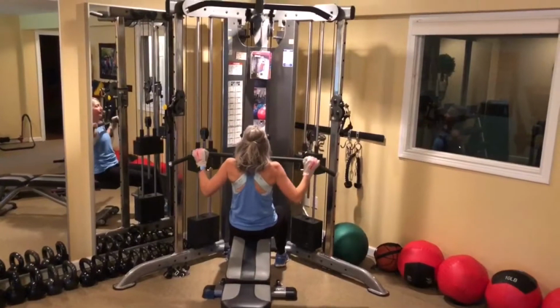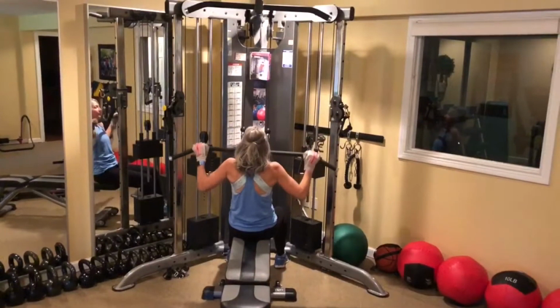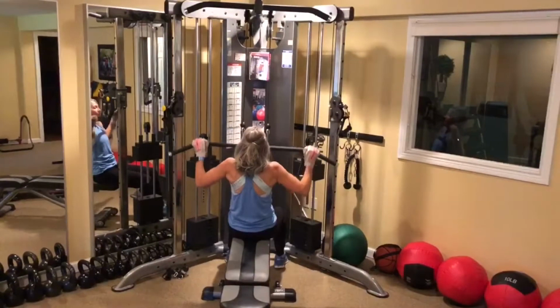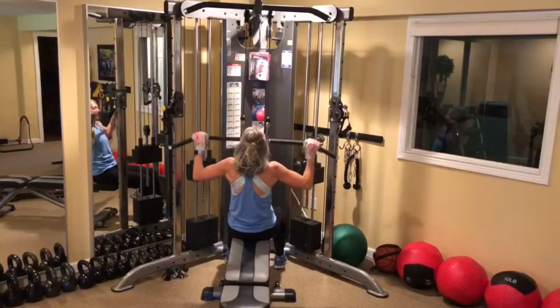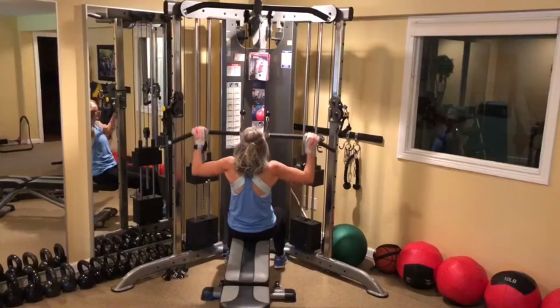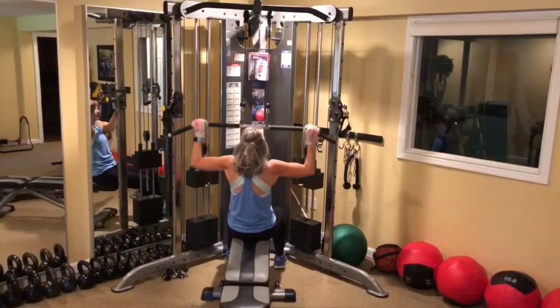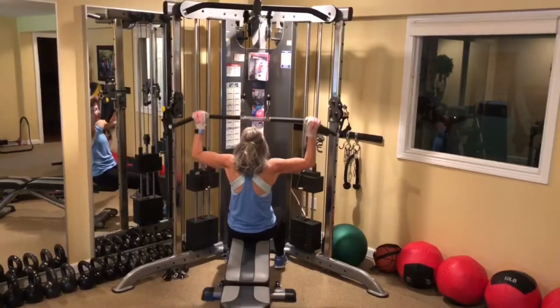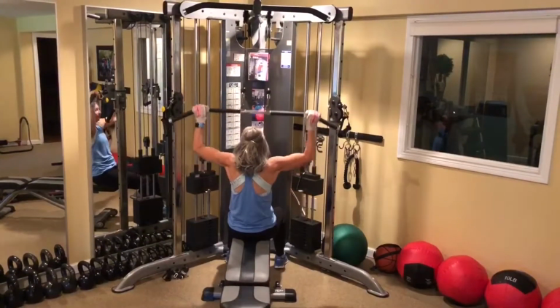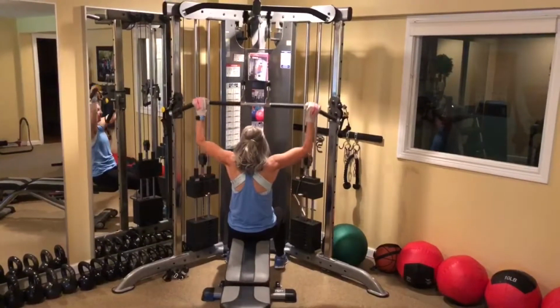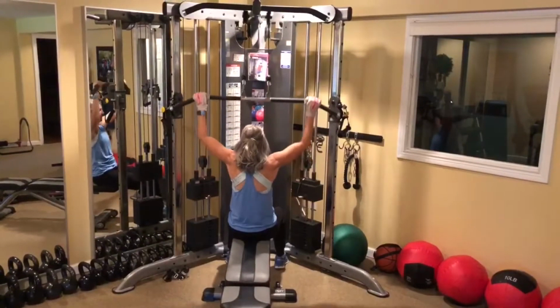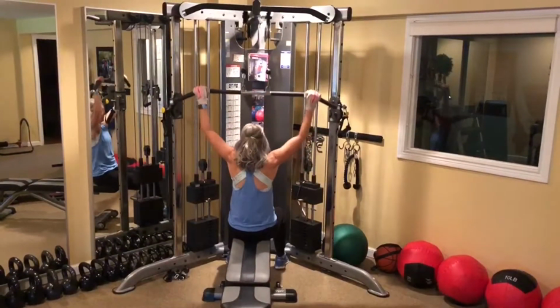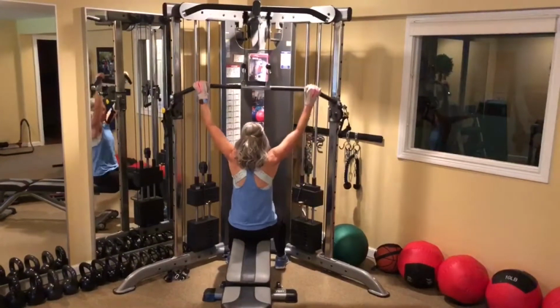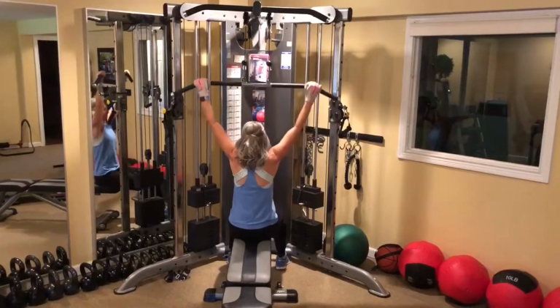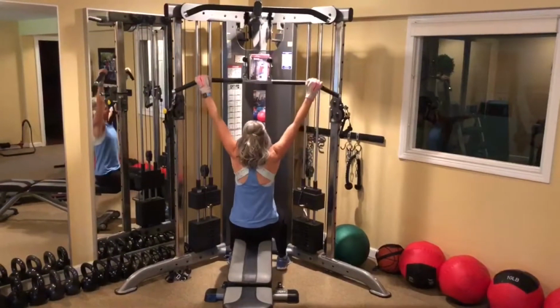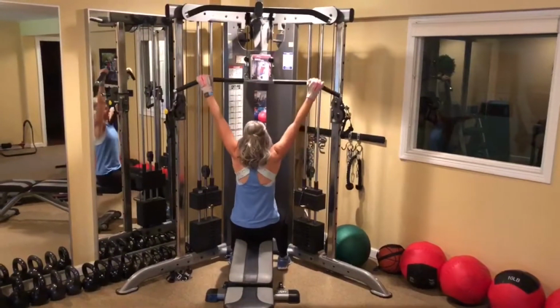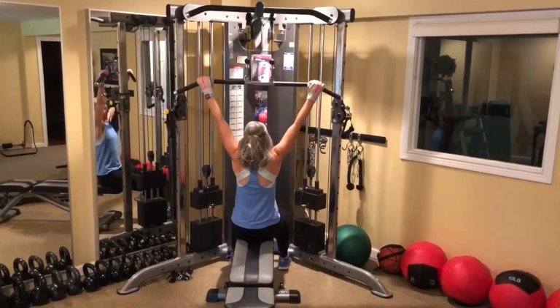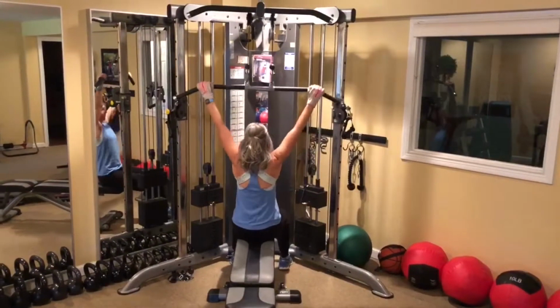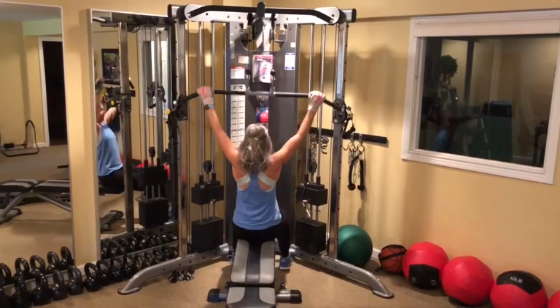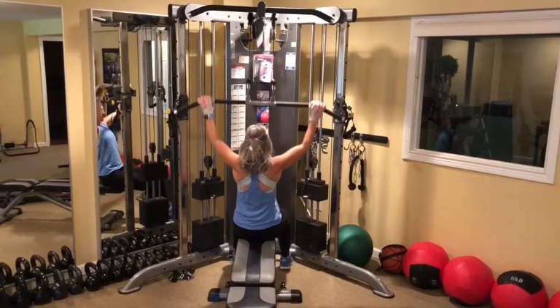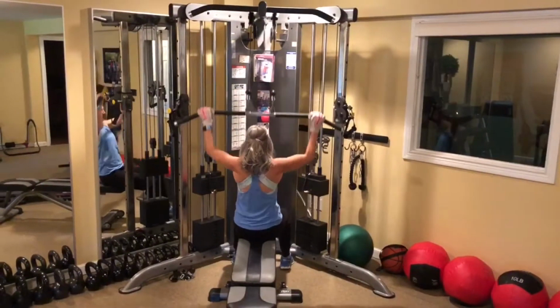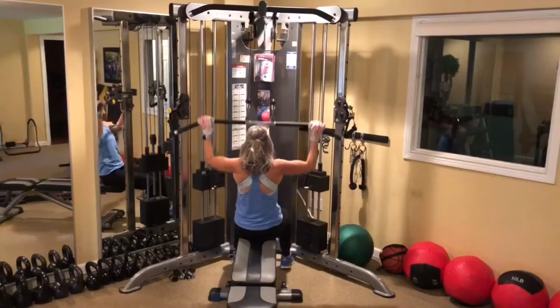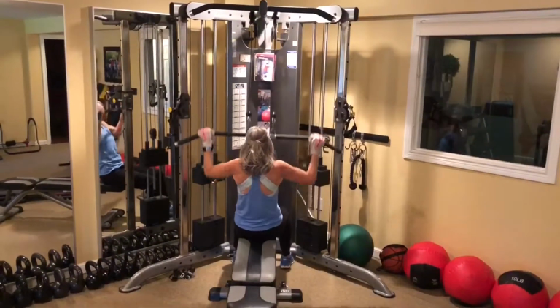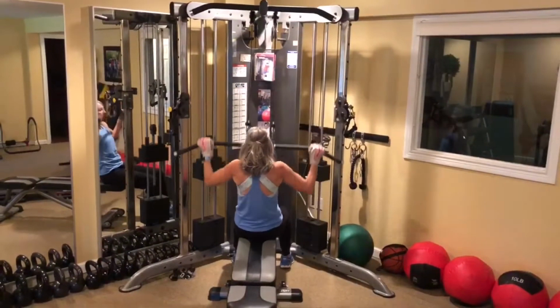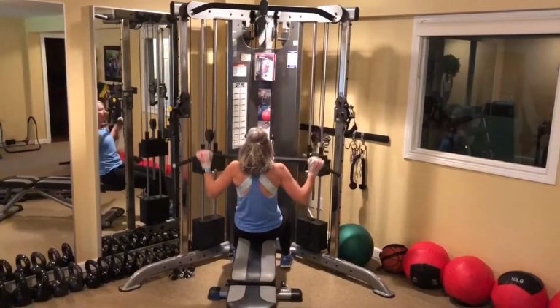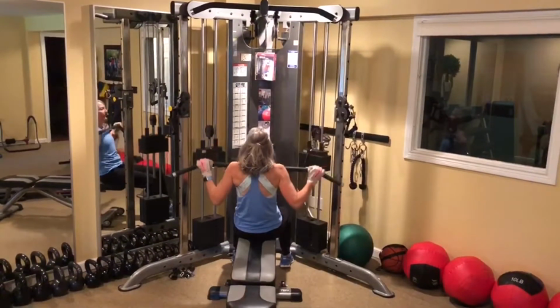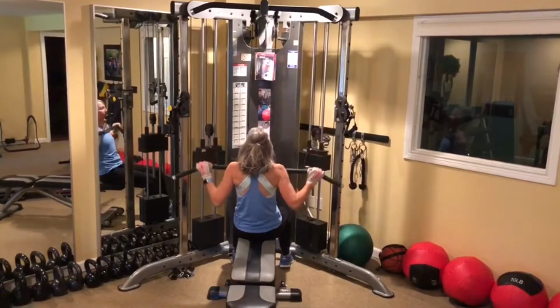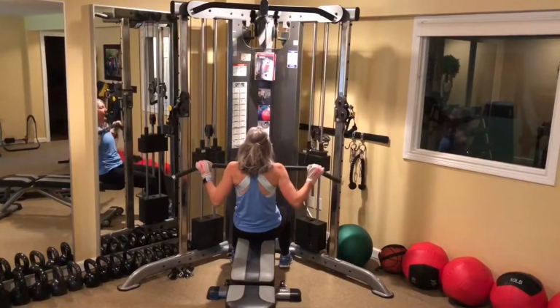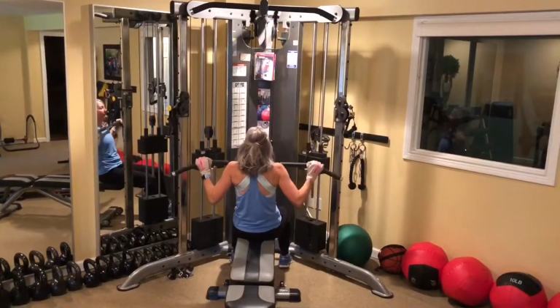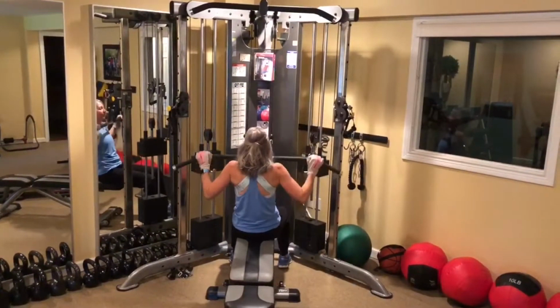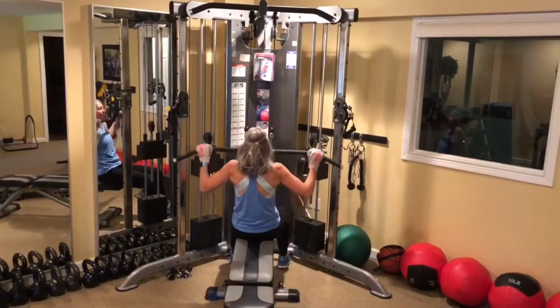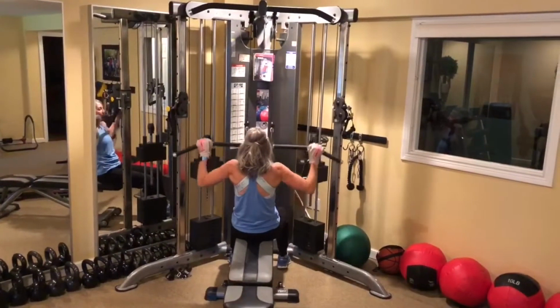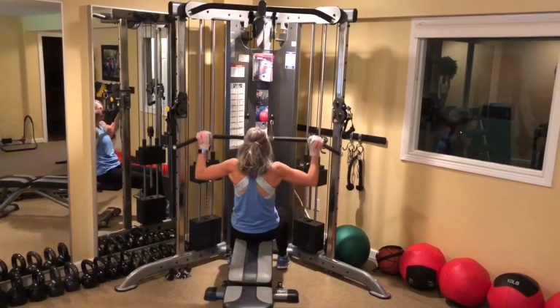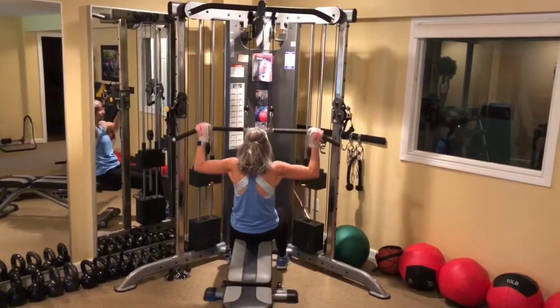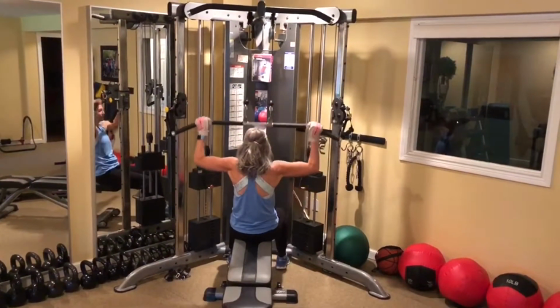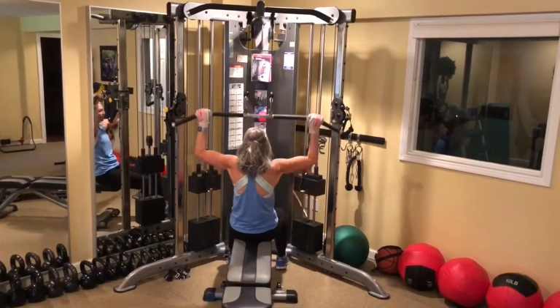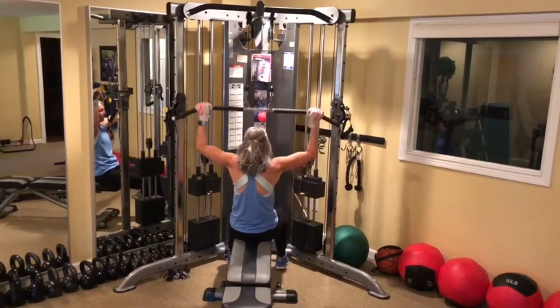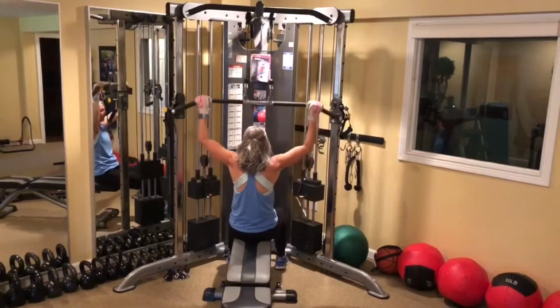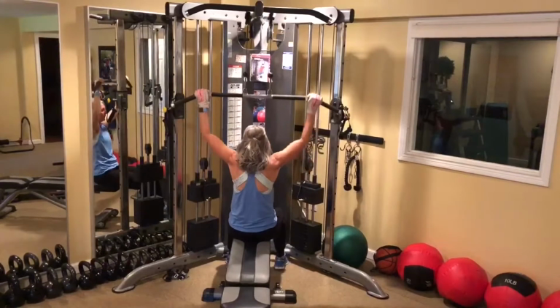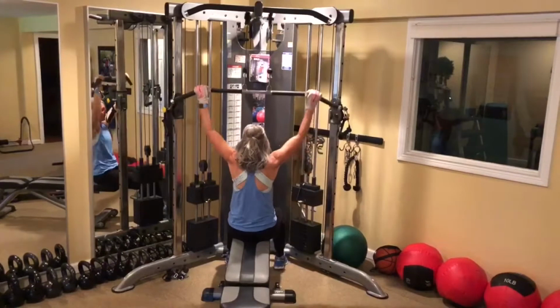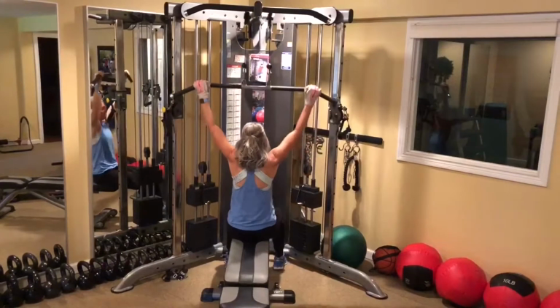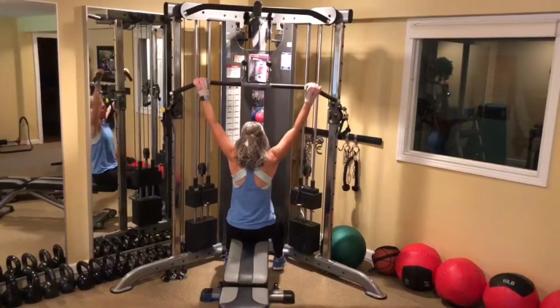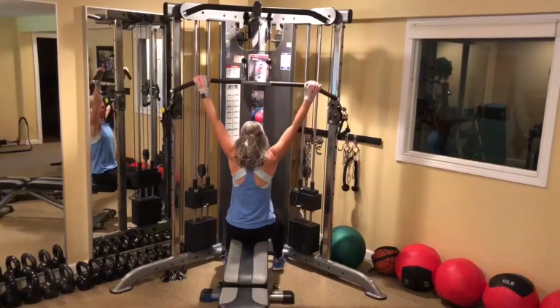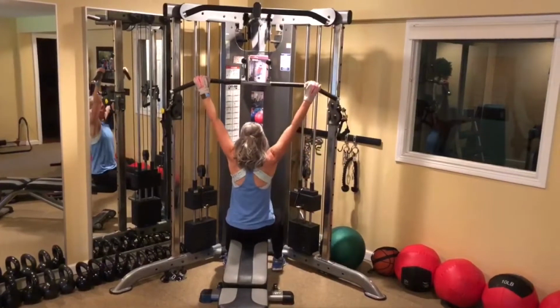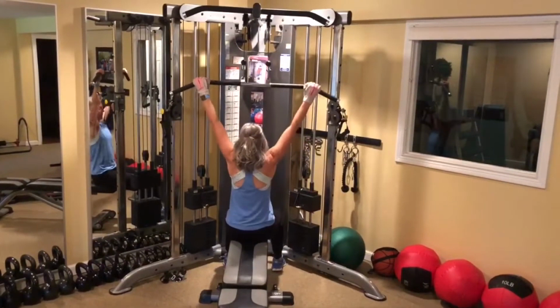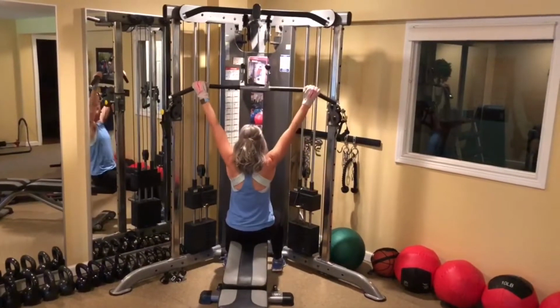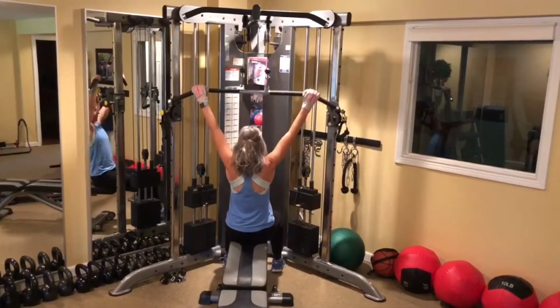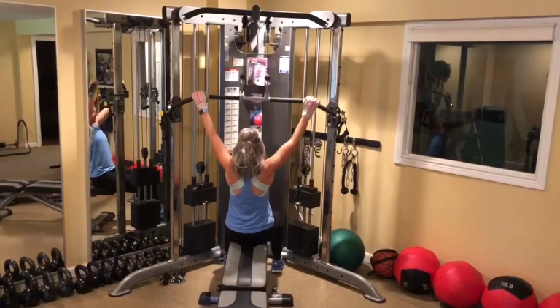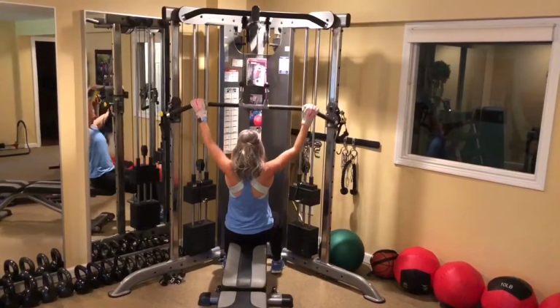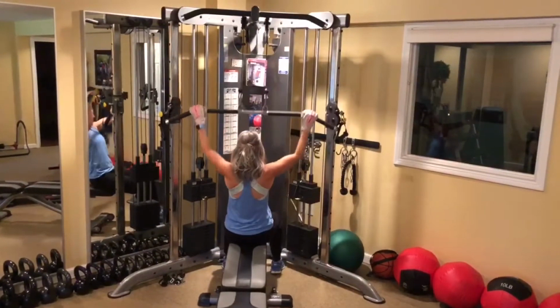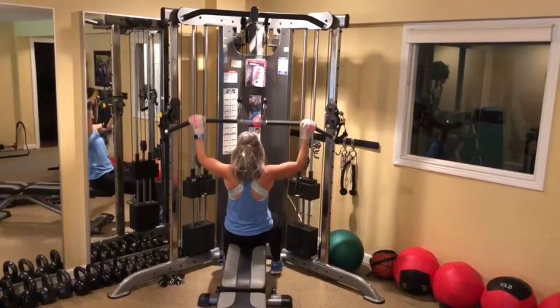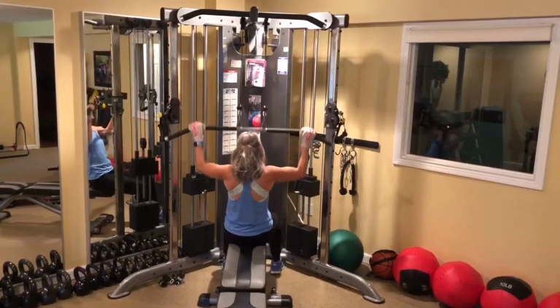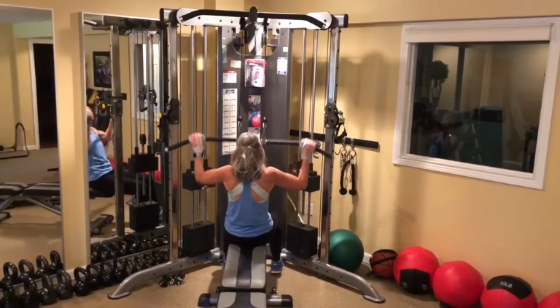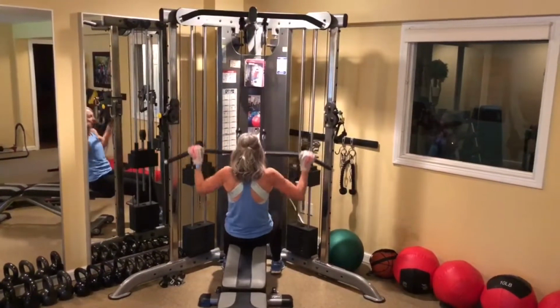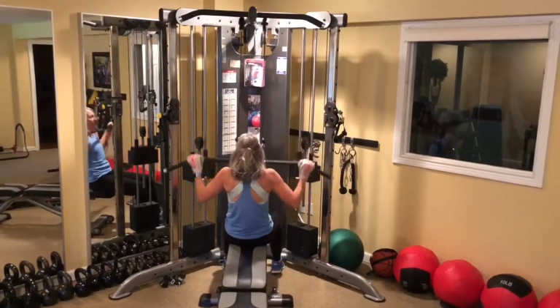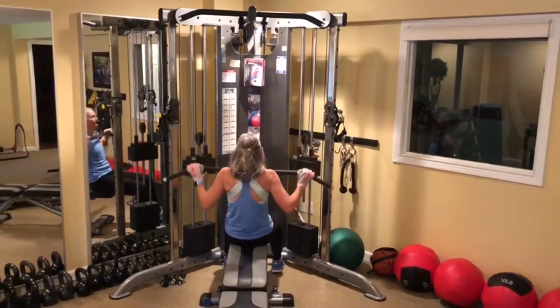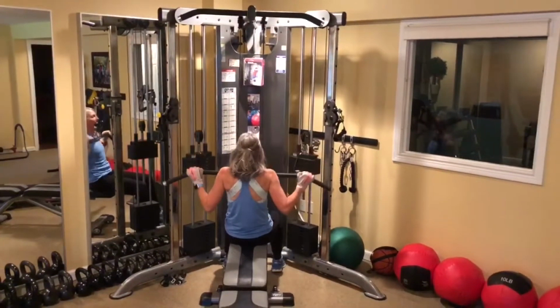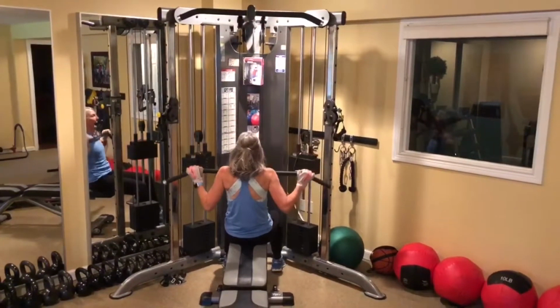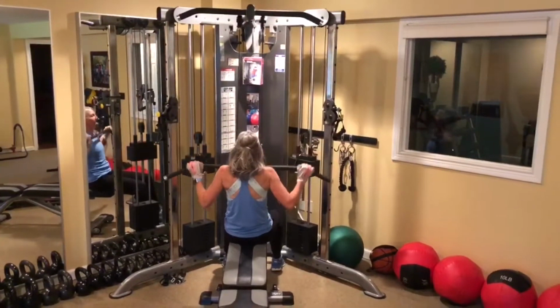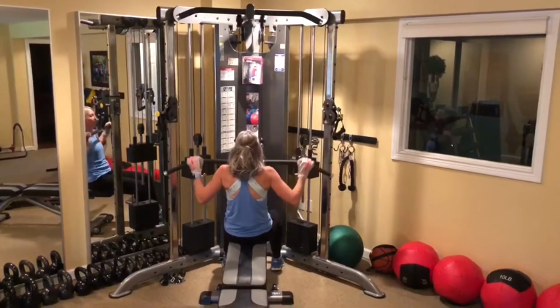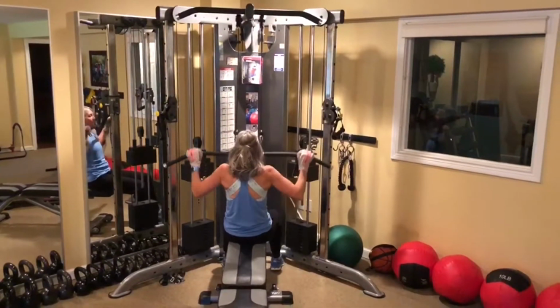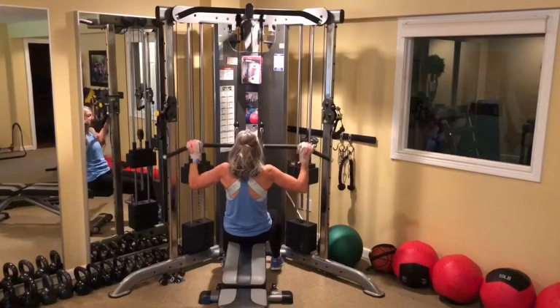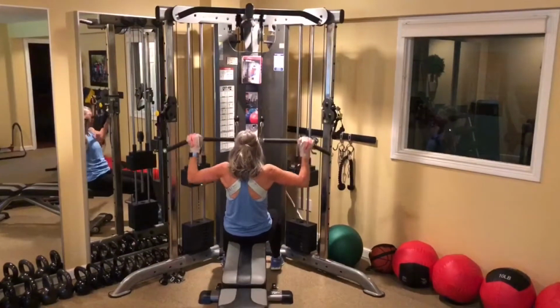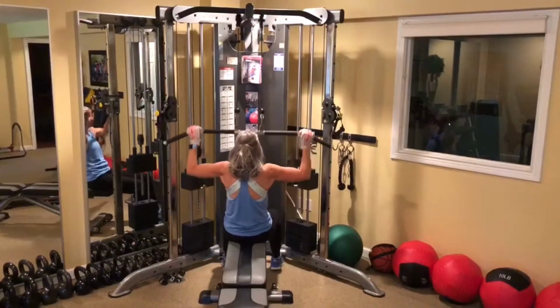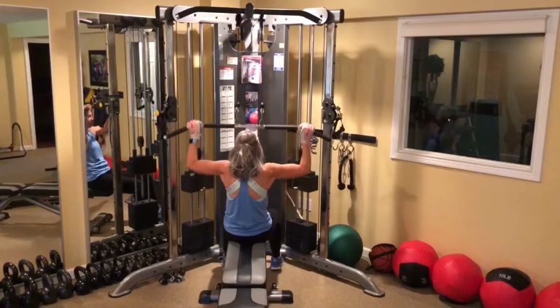Flat pull-downs, back up nice and tall. When you go up, really feel that stretch. And then when you bring it down, hold it down for a second.